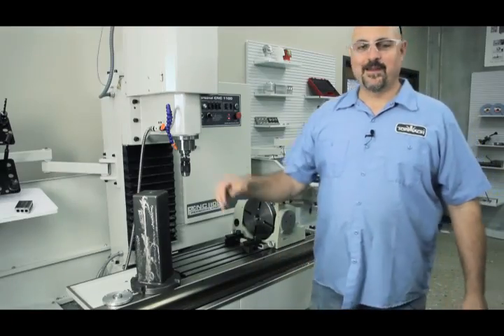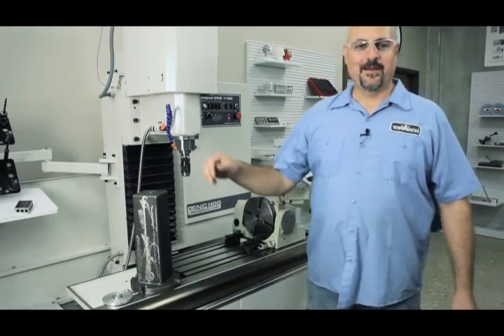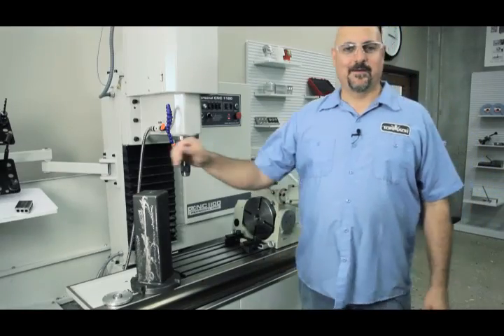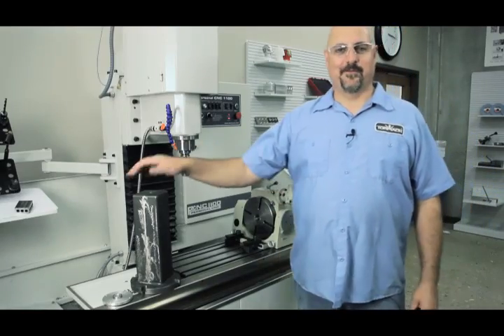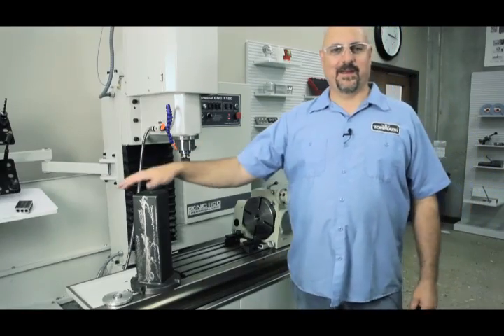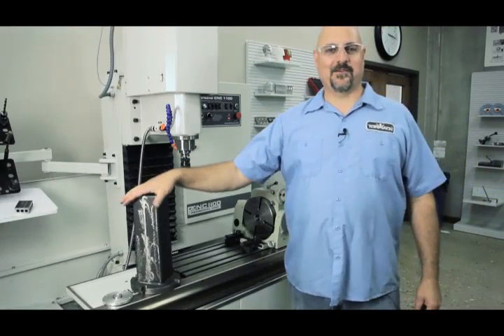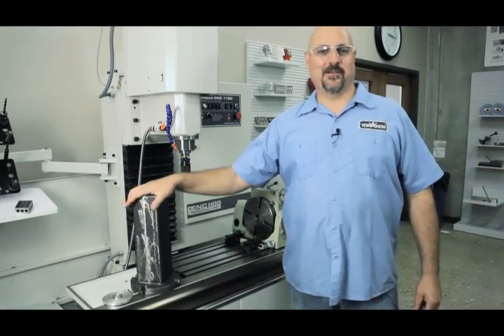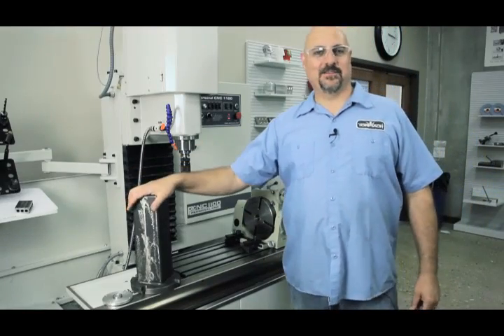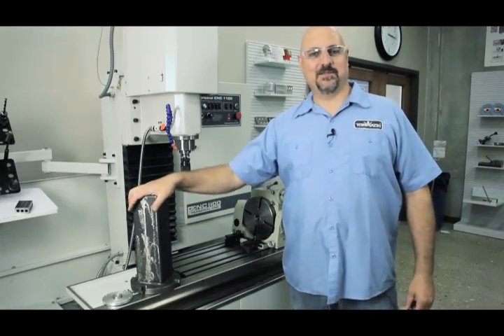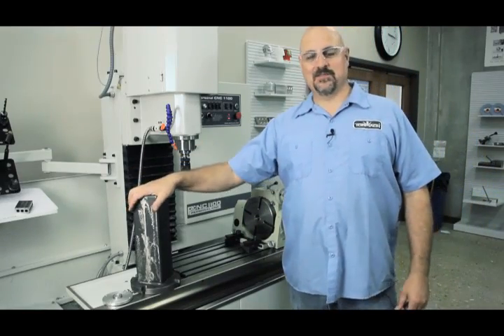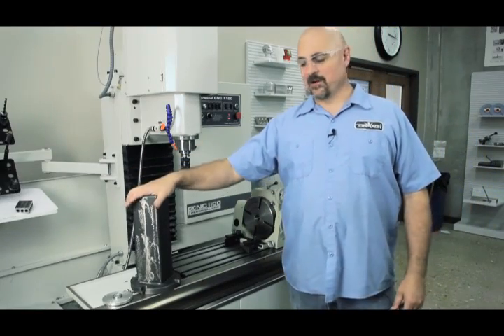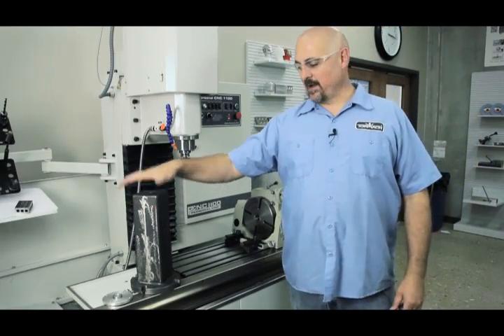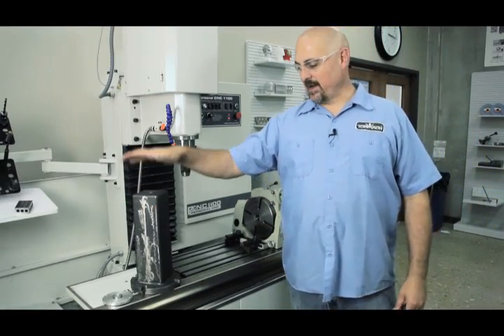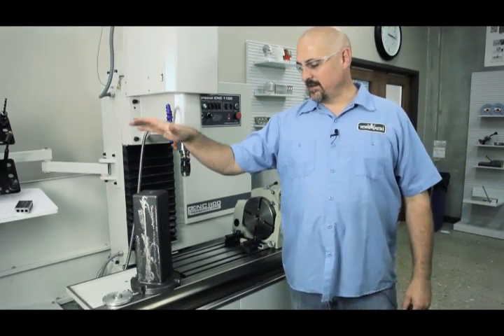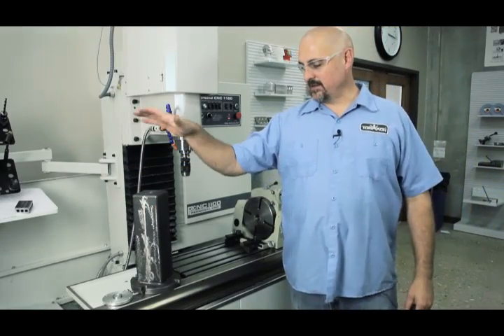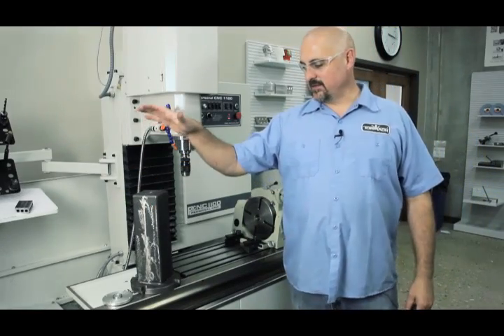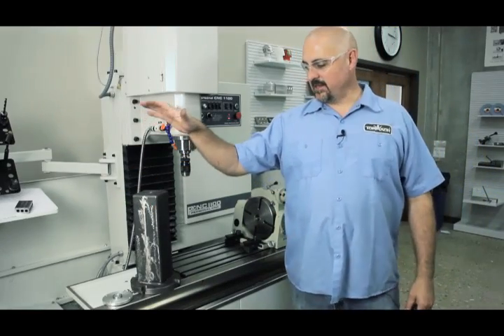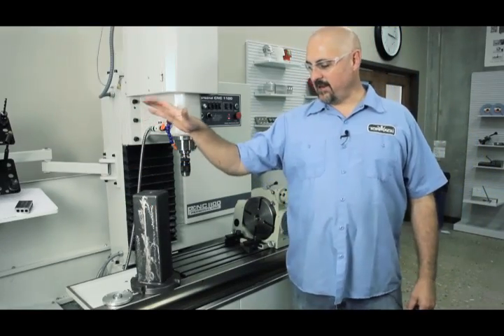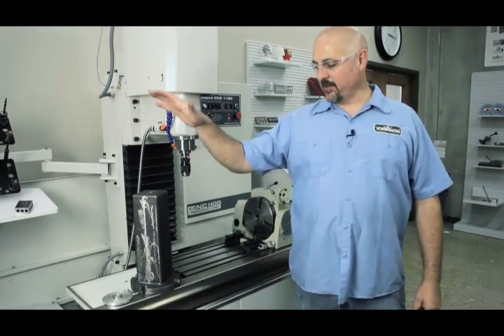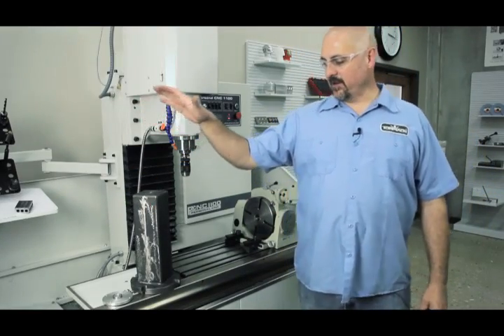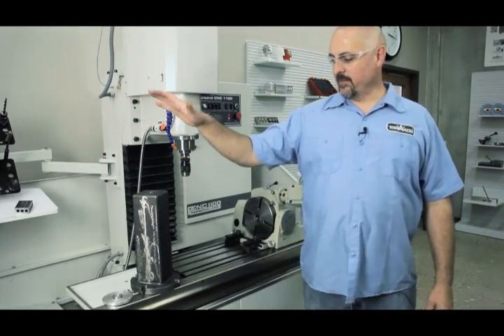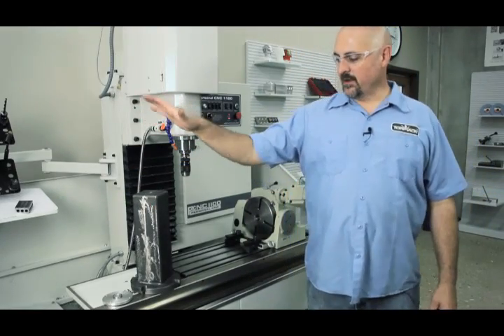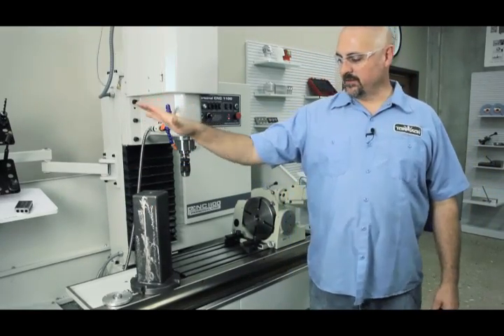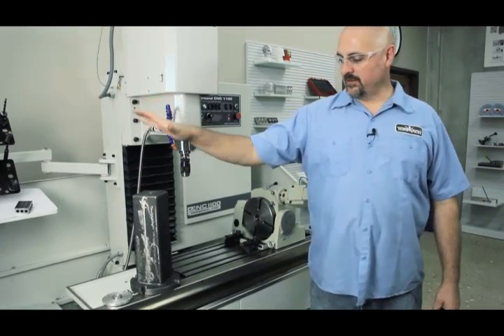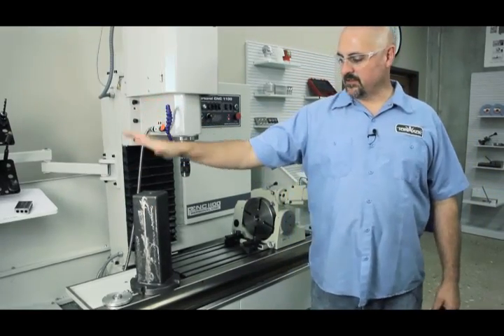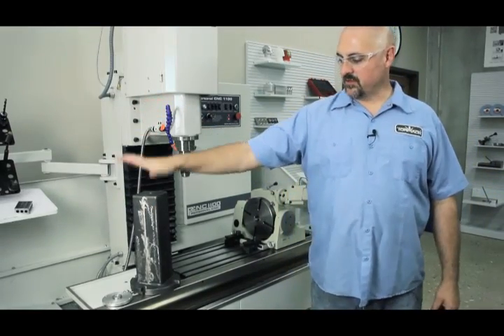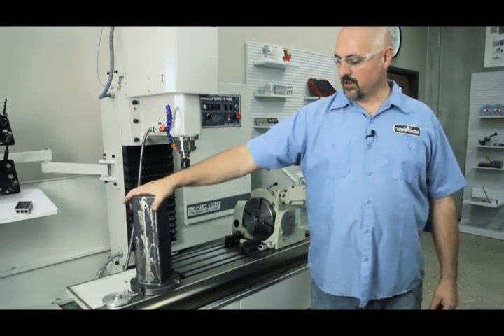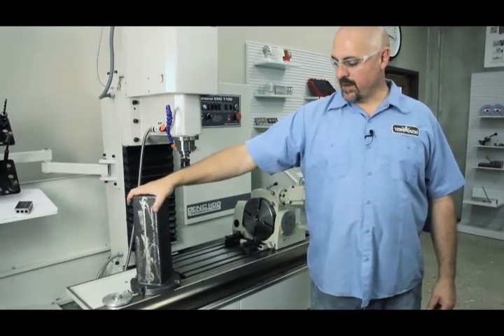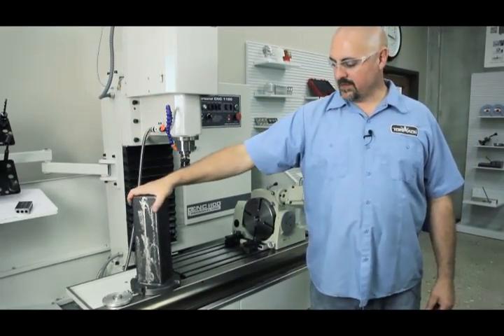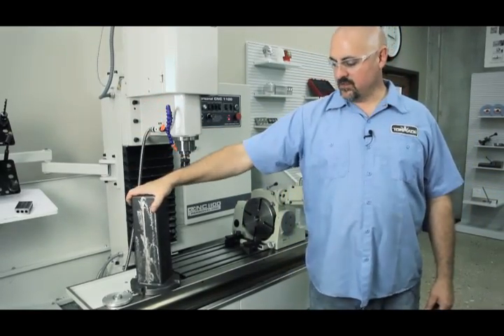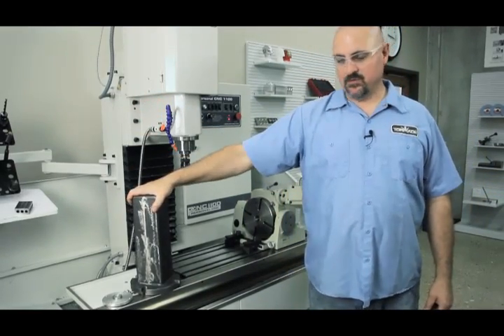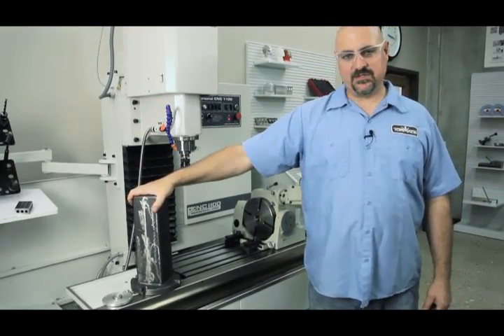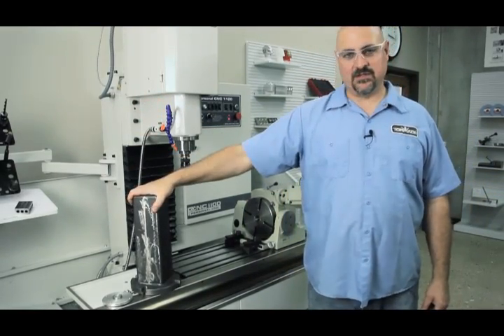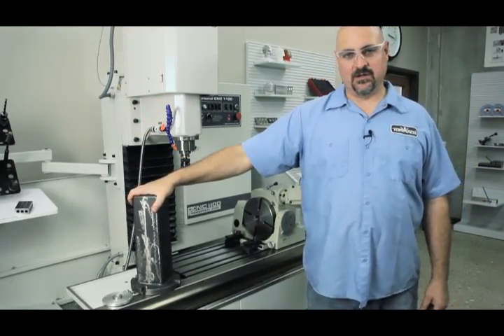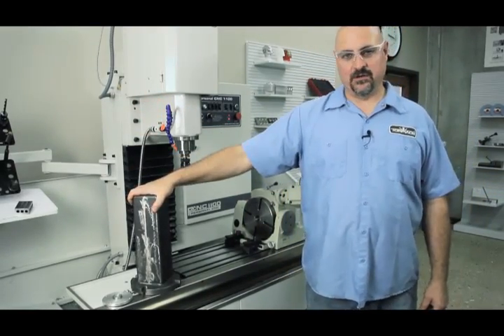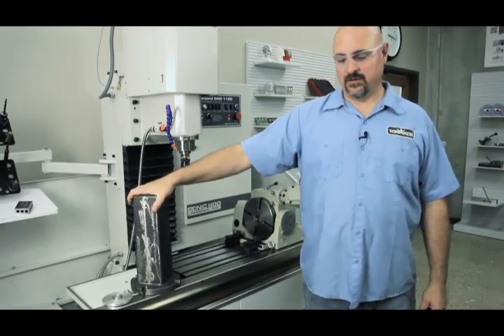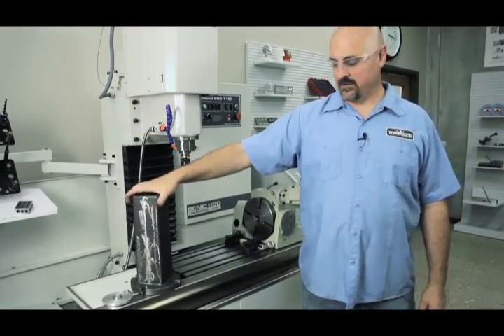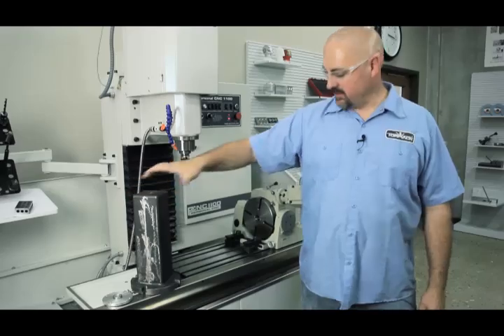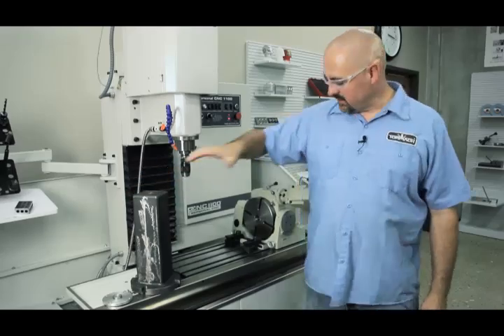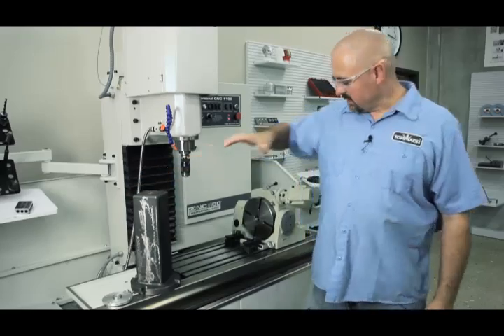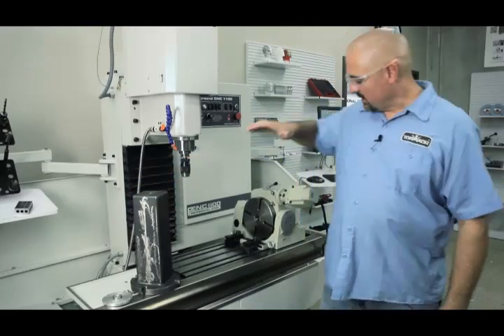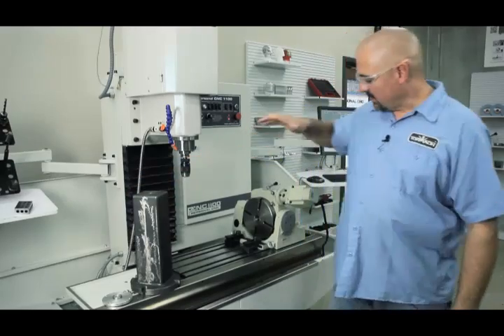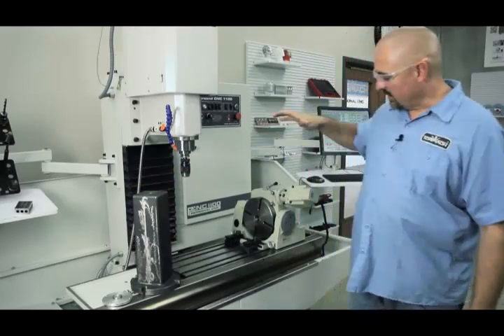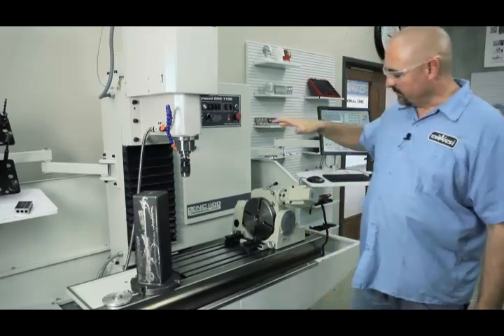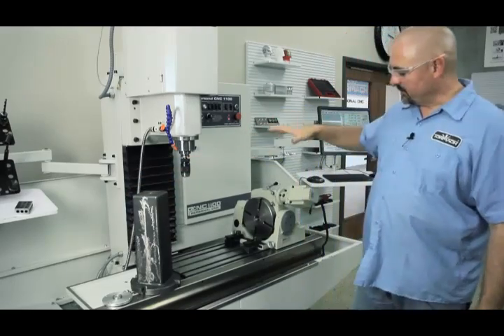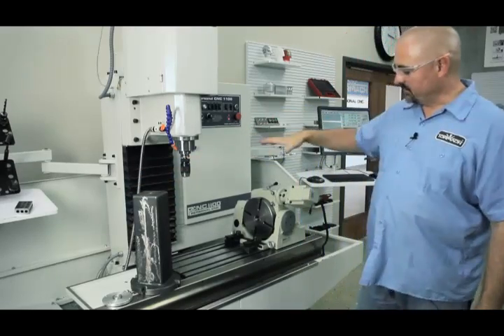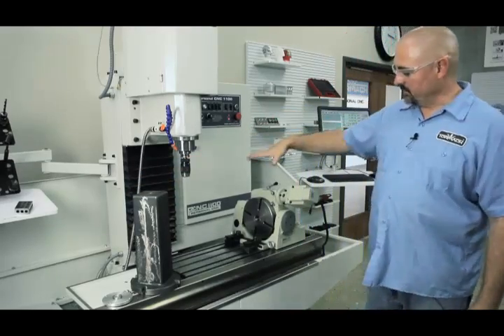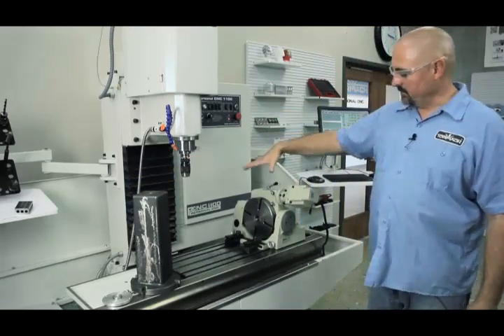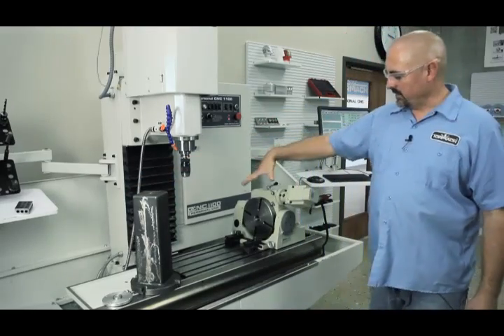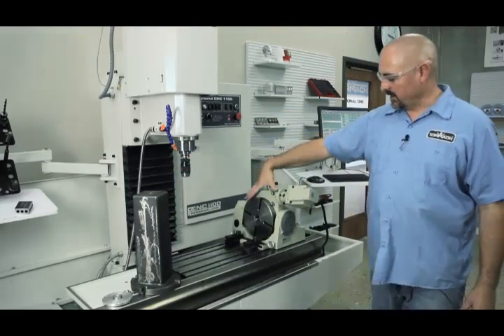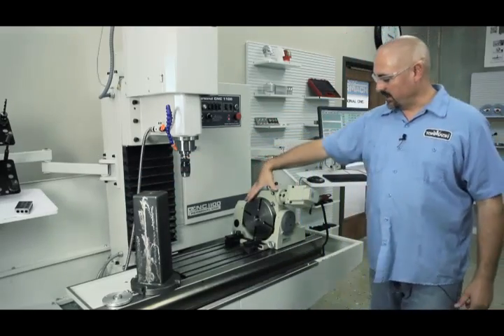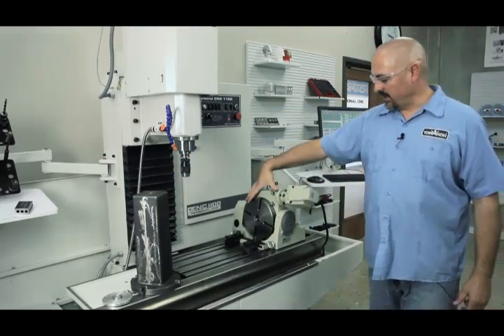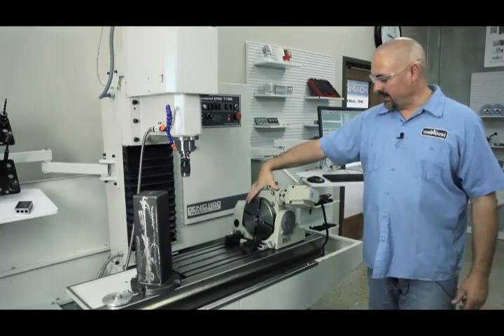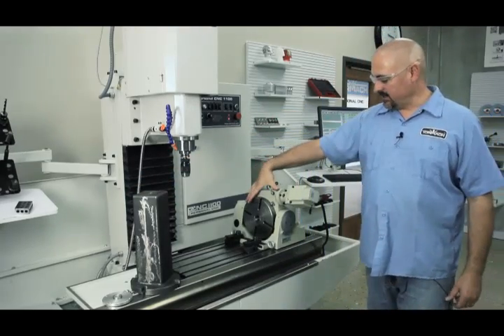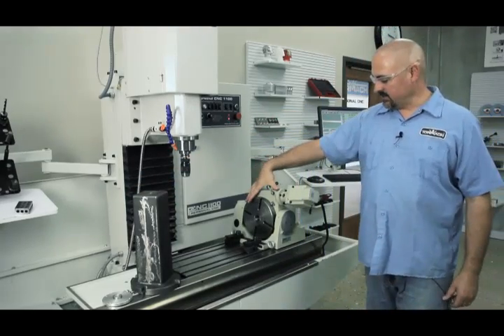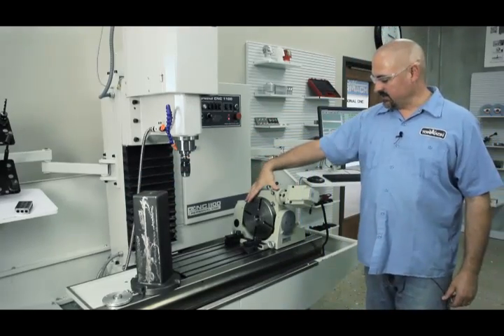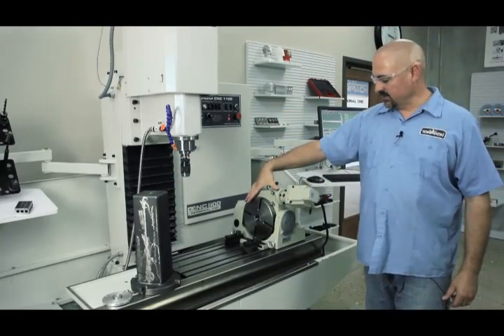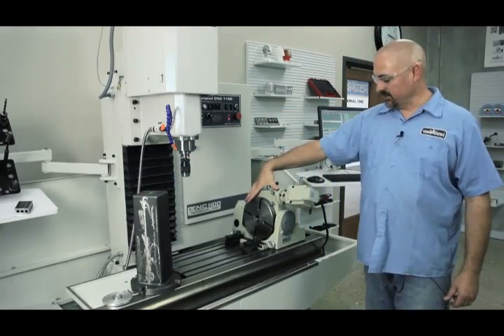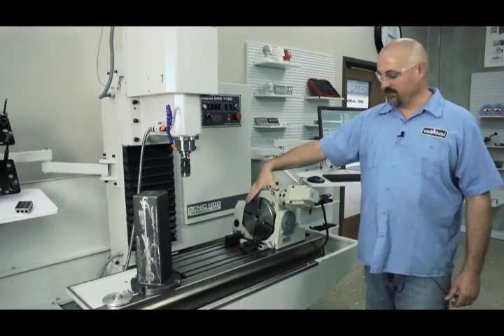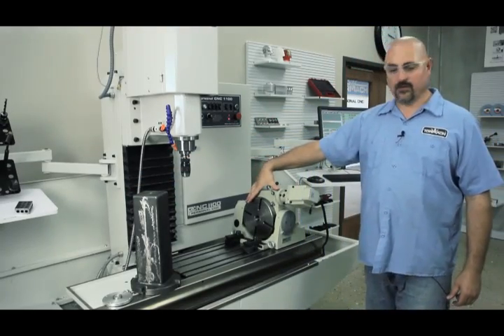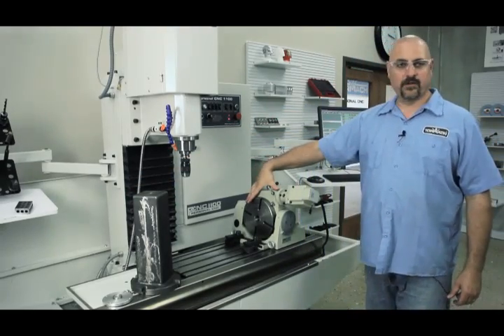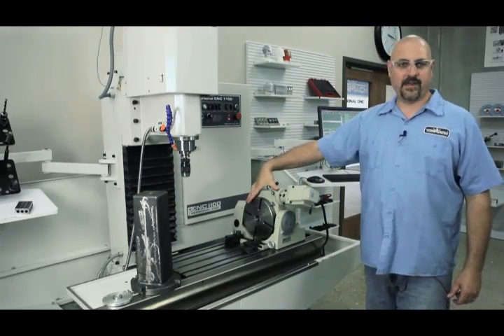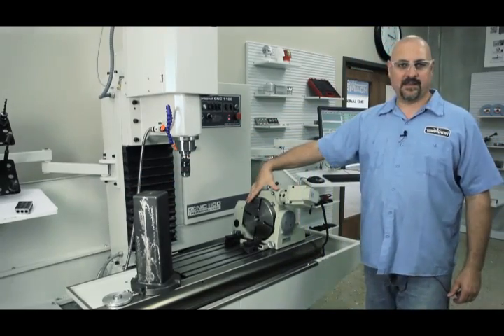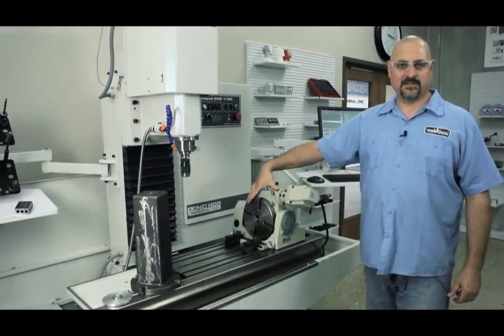Mike Corliss with Tormach. Today we're going to mount the Tormach tombstone up to the 8-inch tilting 4th axis.